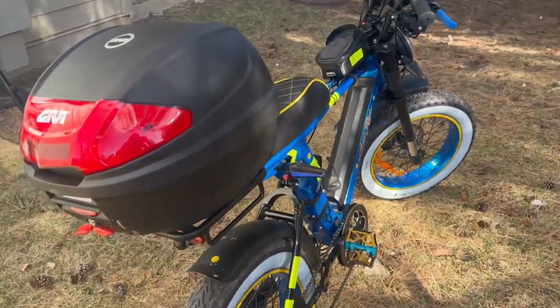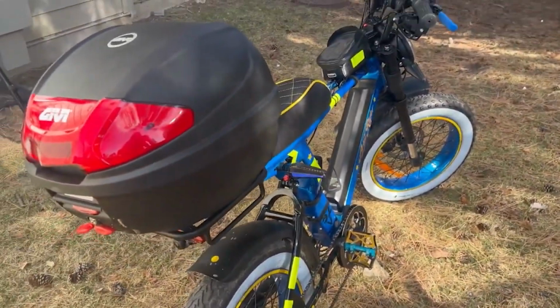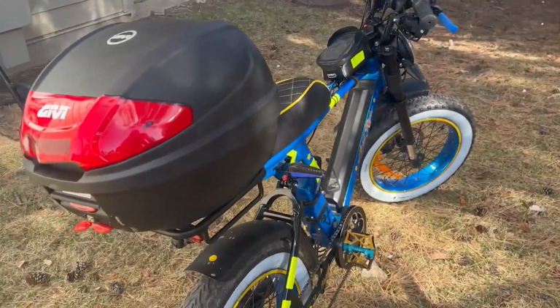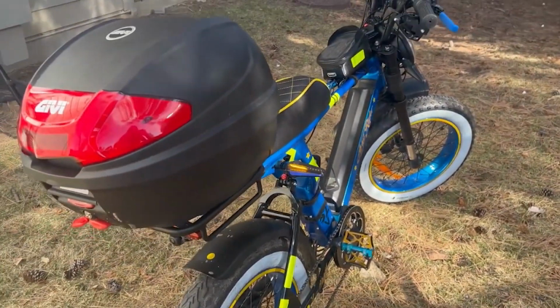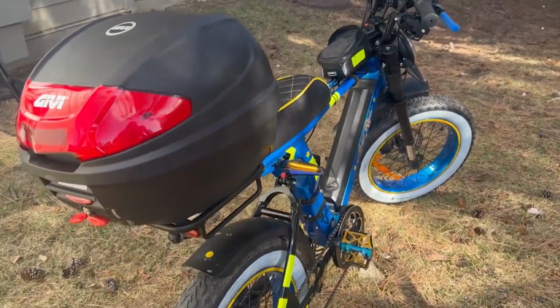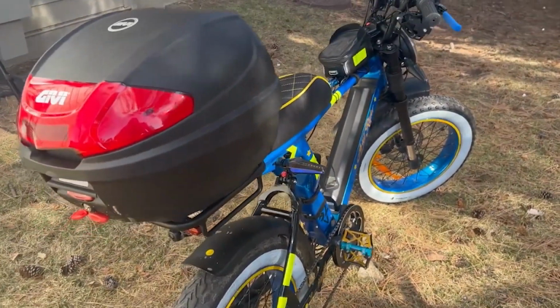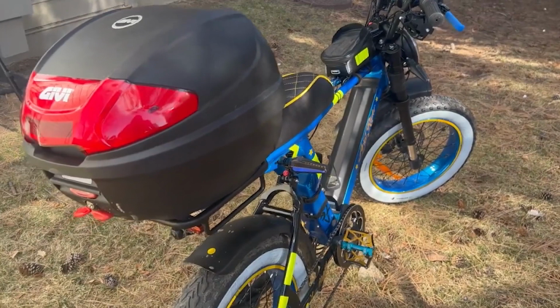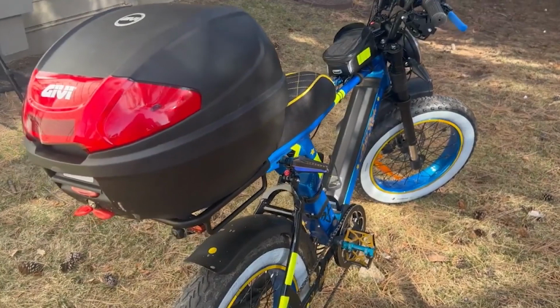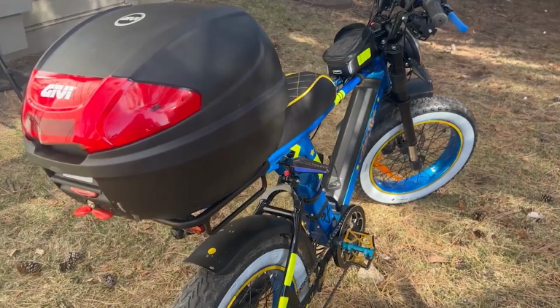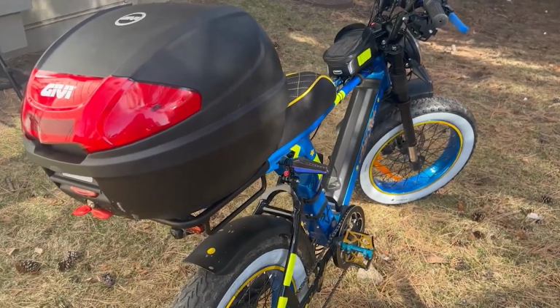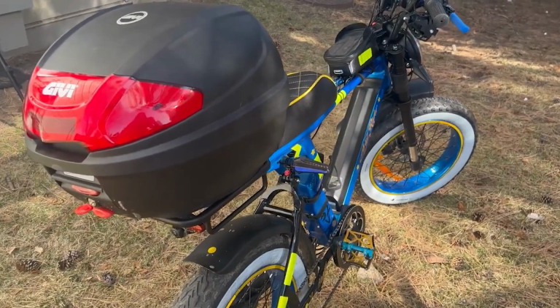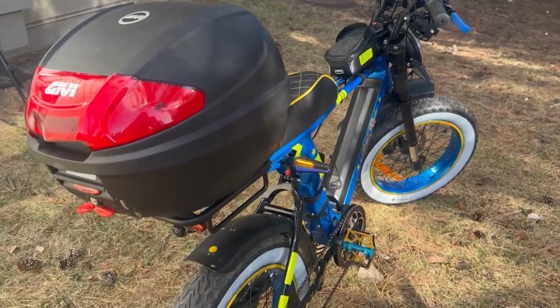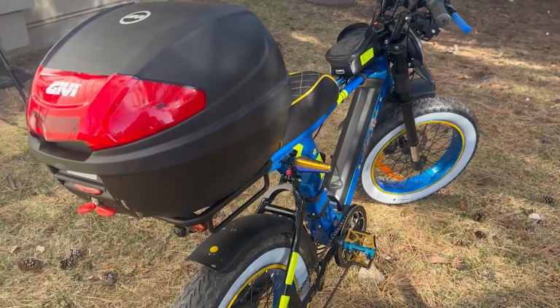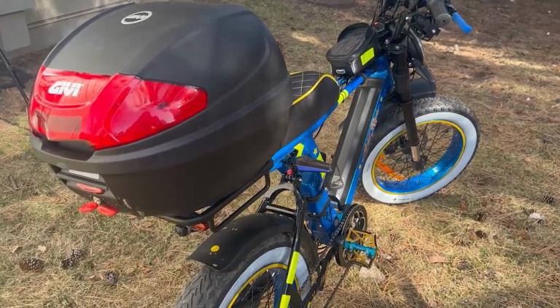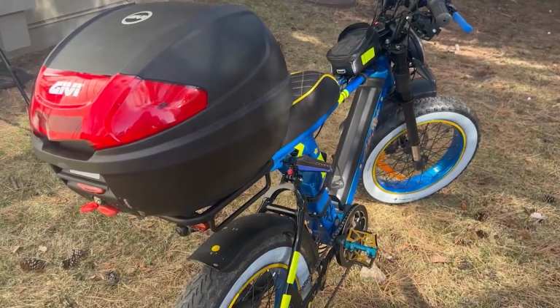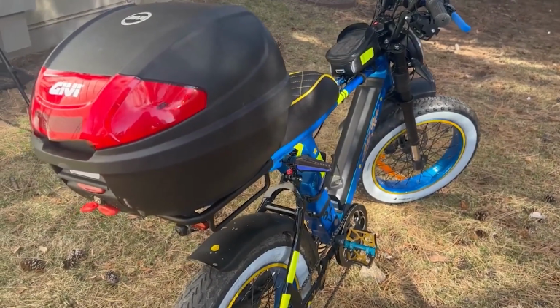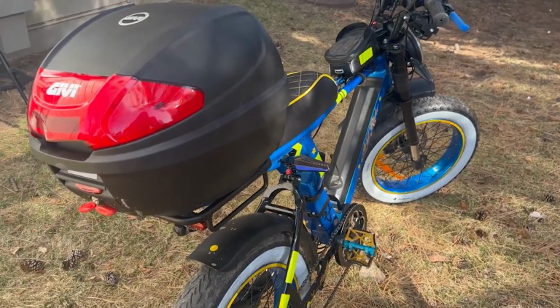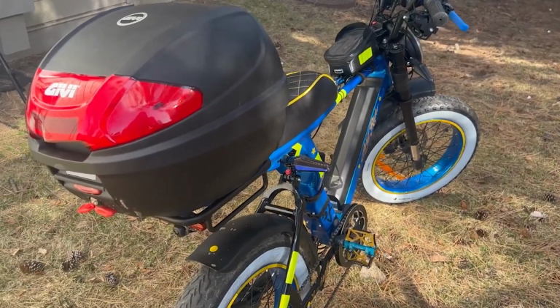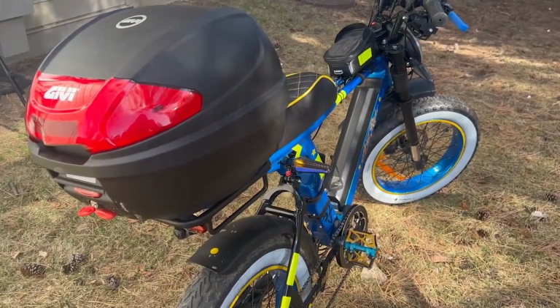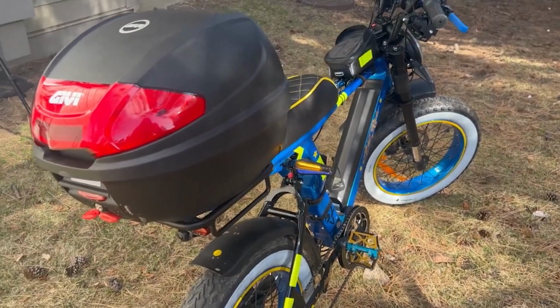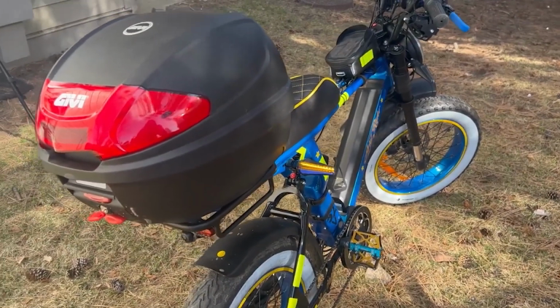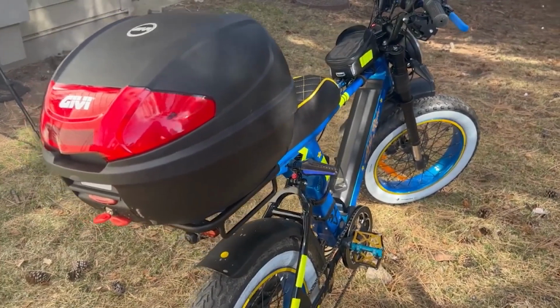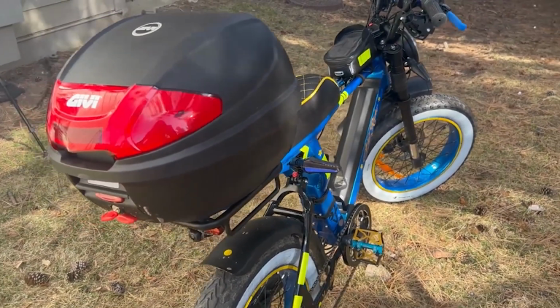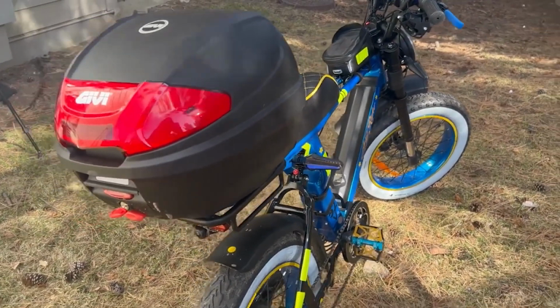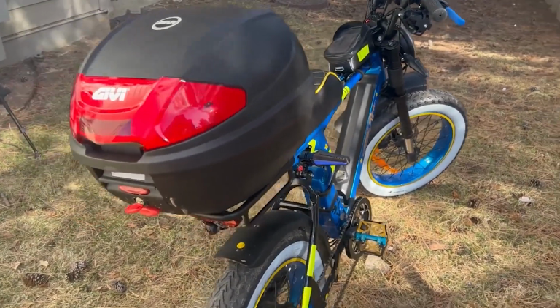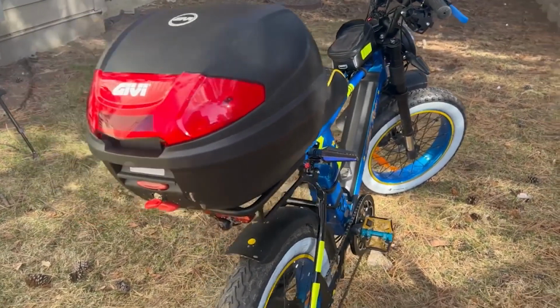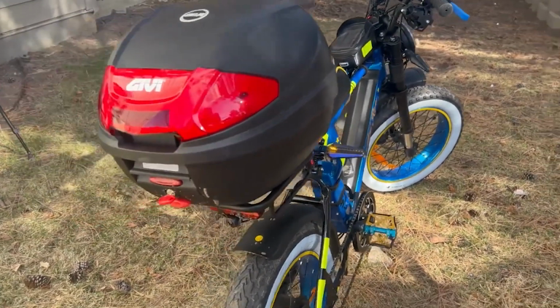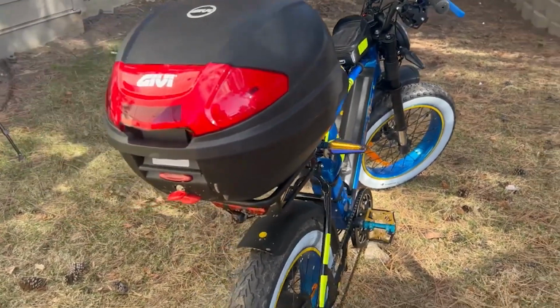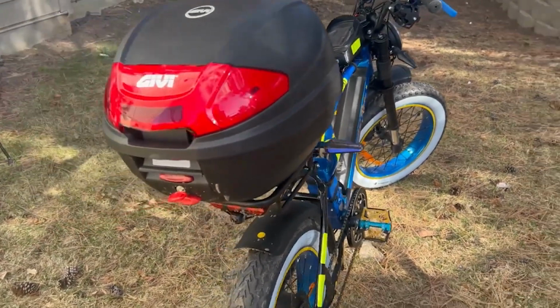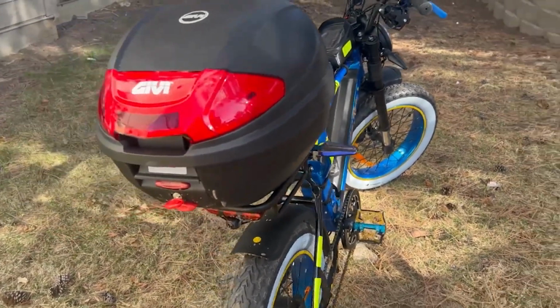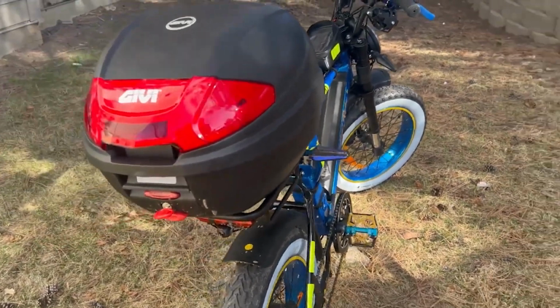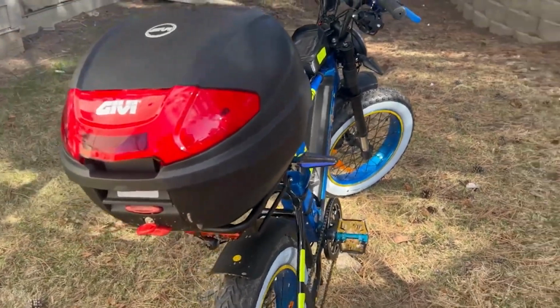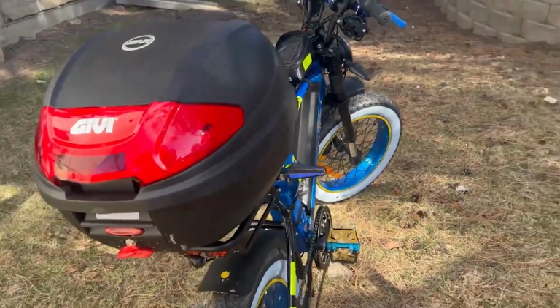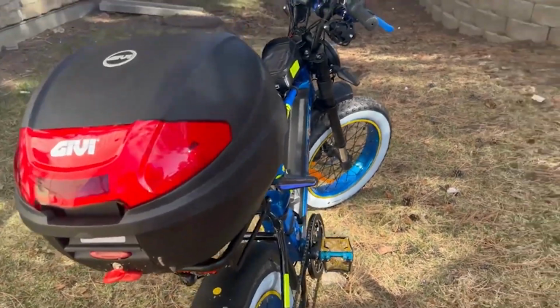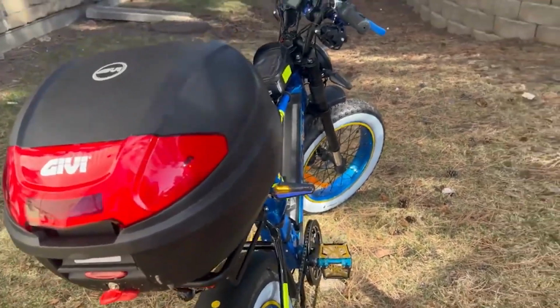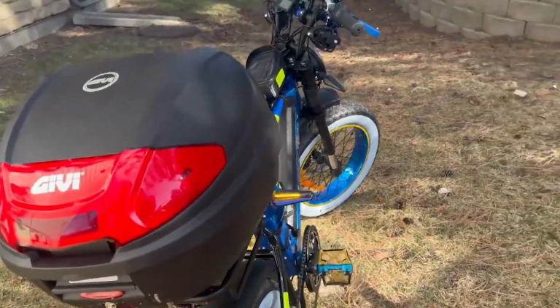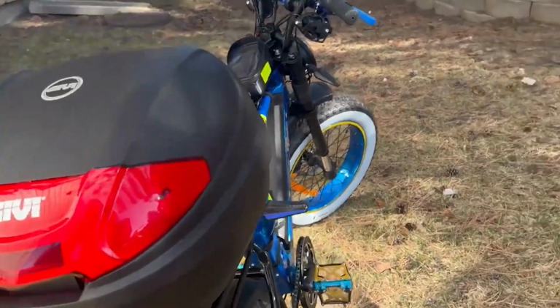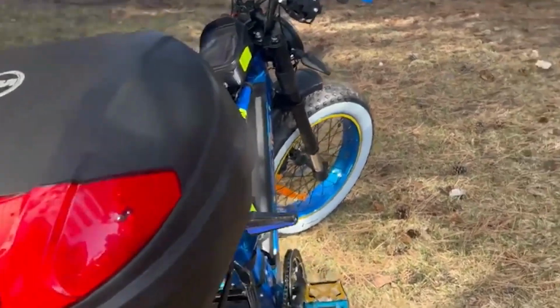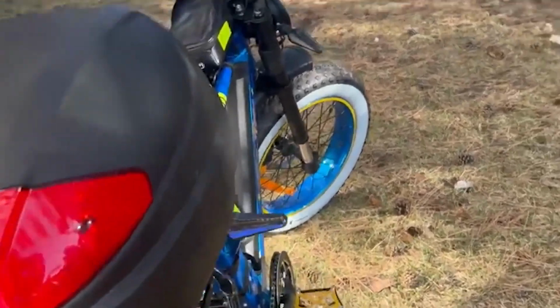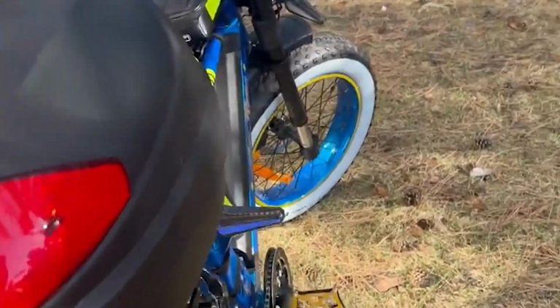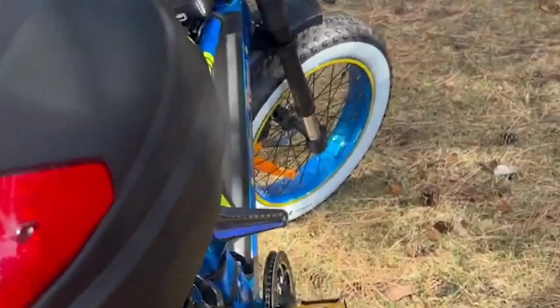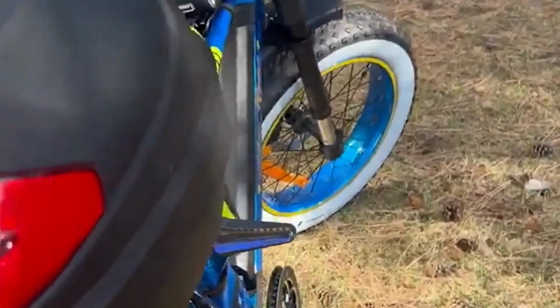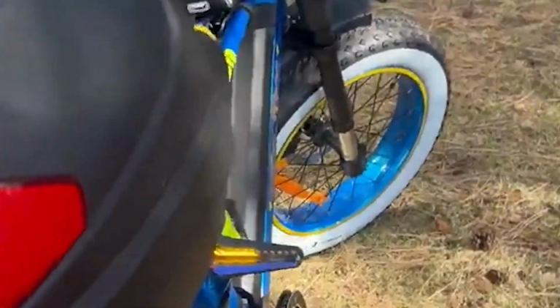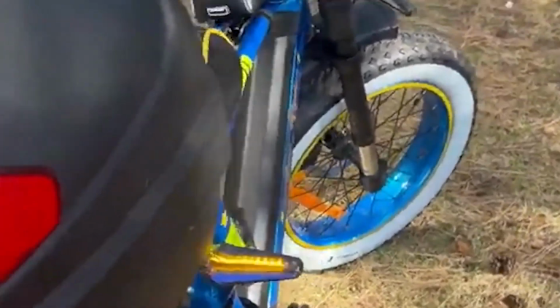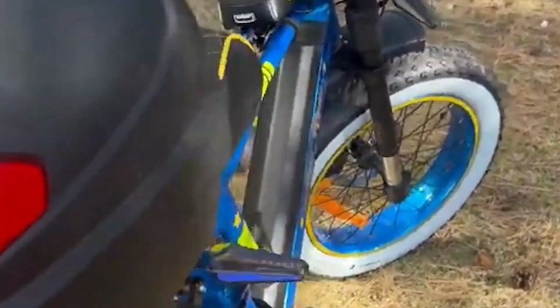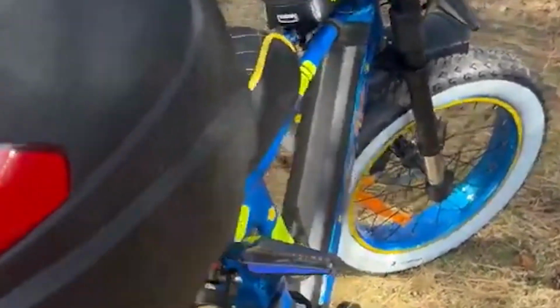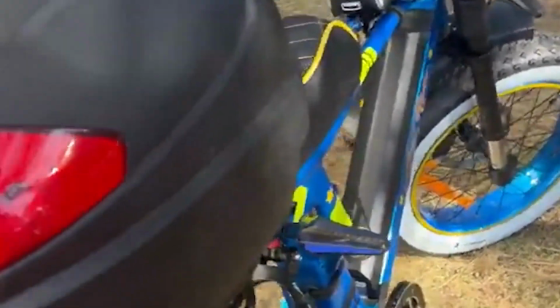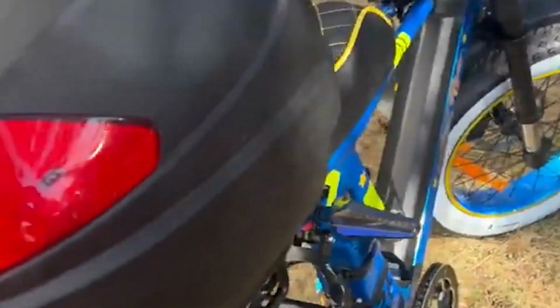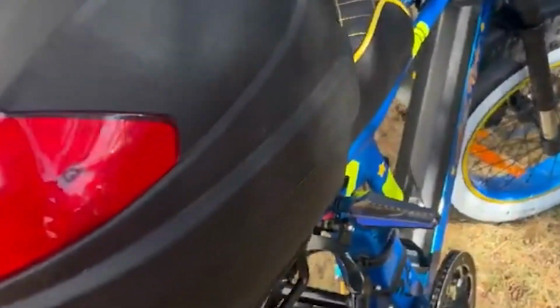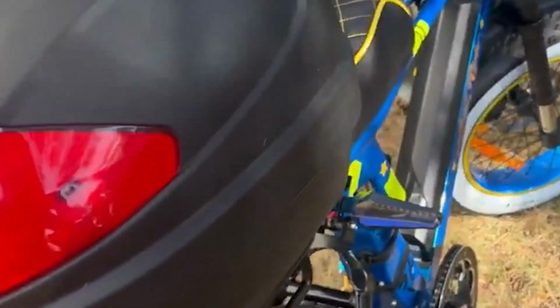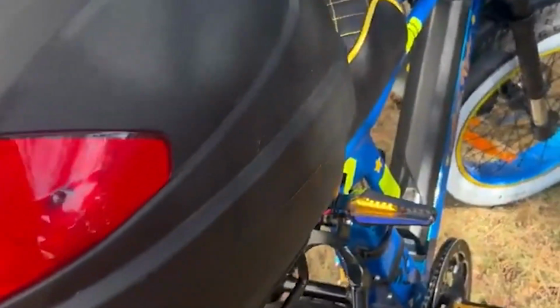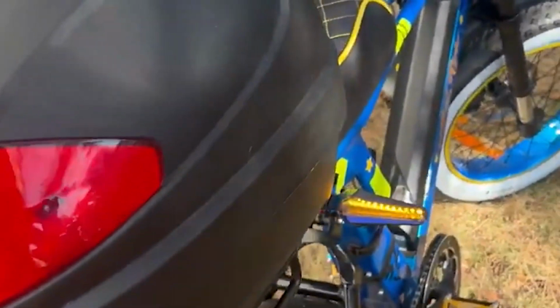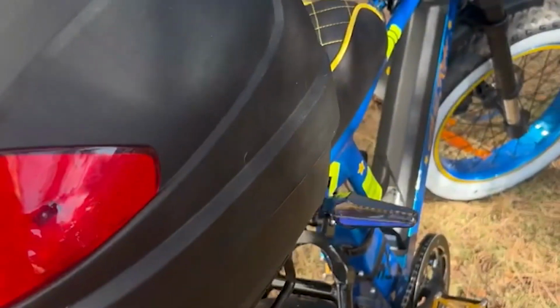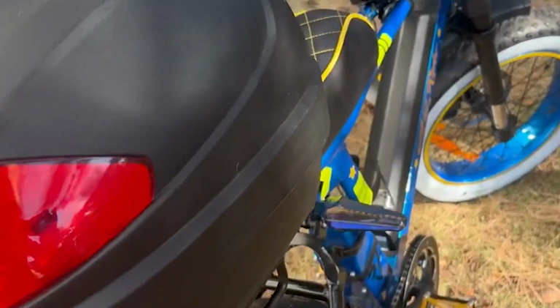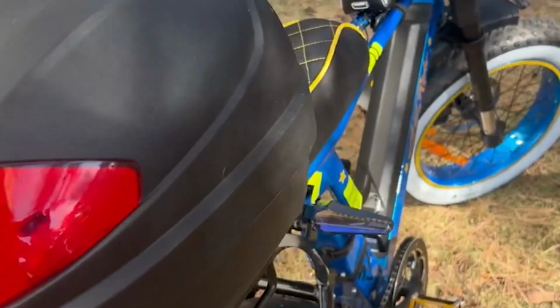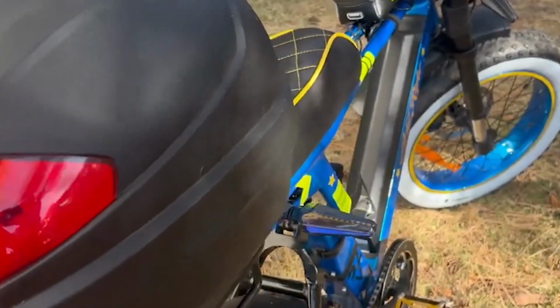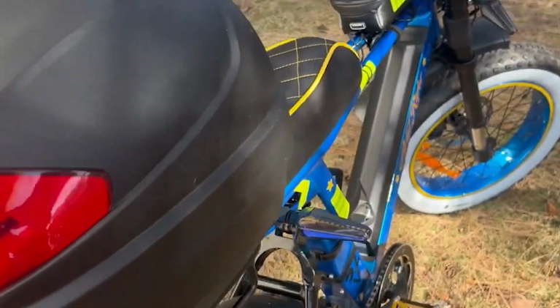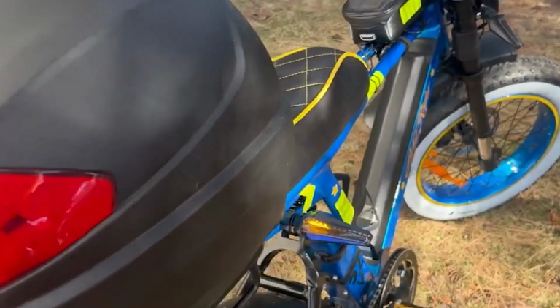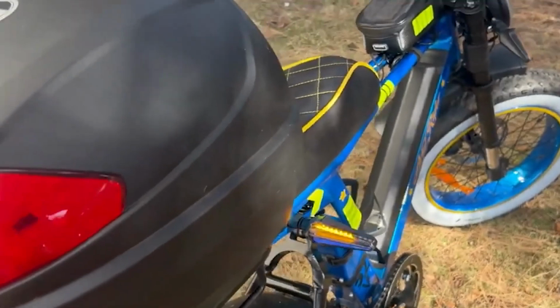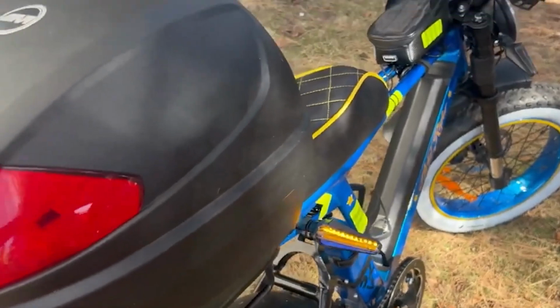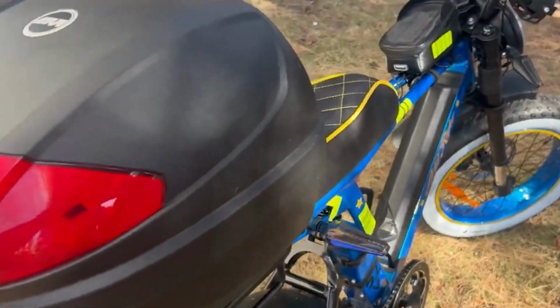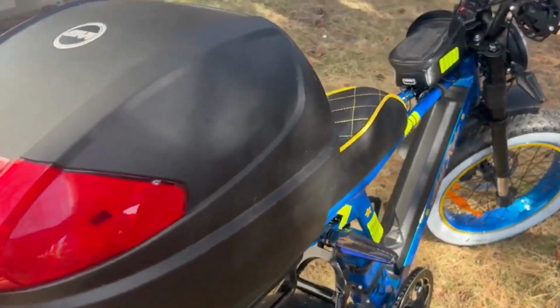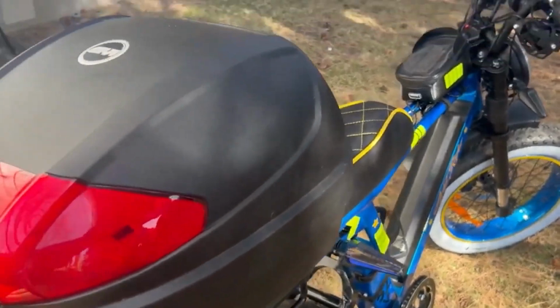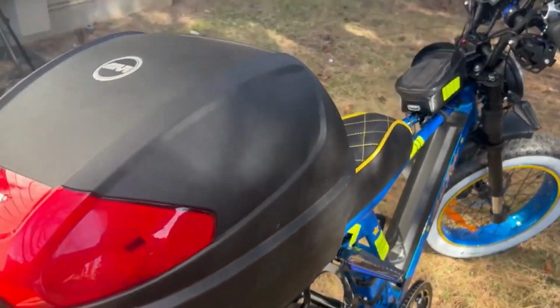We'll have to do some nighttime riding and see how that looks. Now, what do I have inside my cargo box?